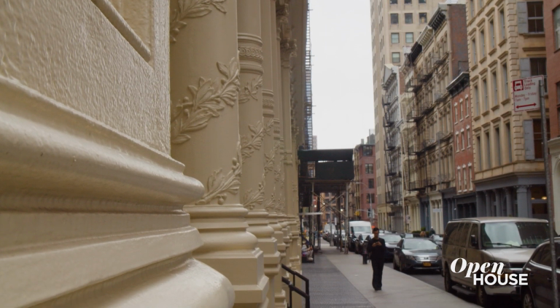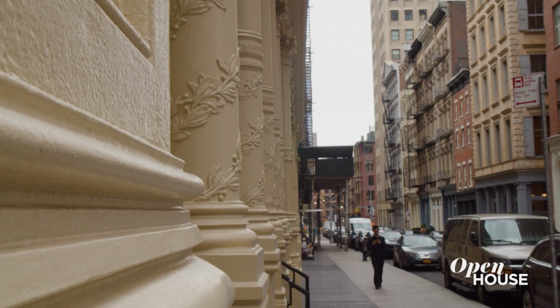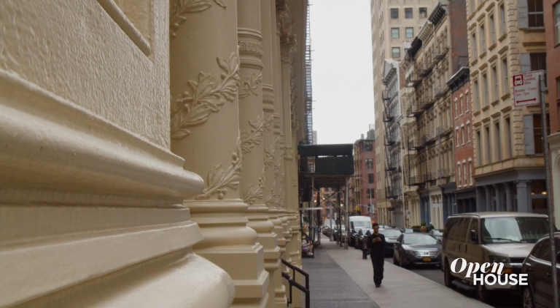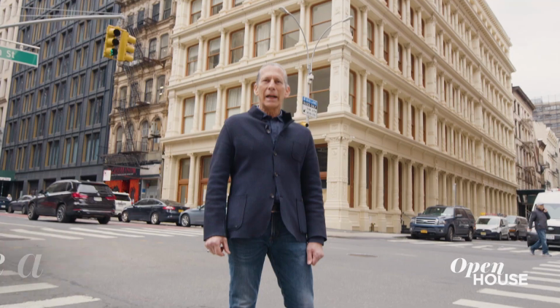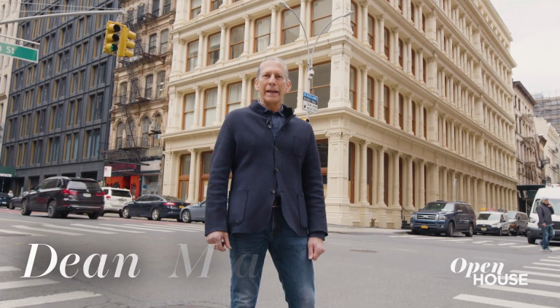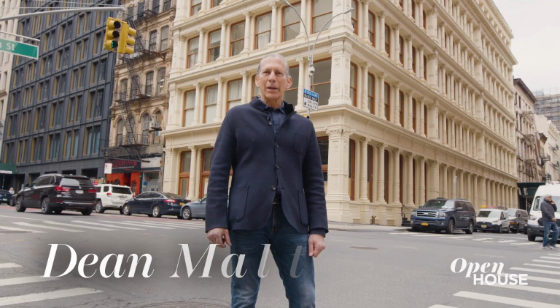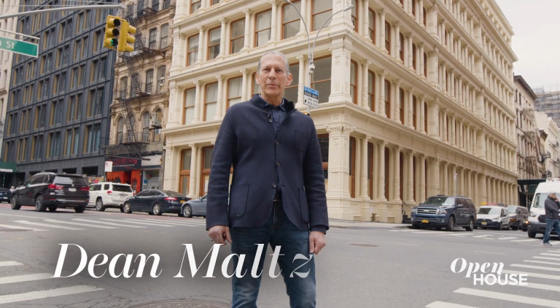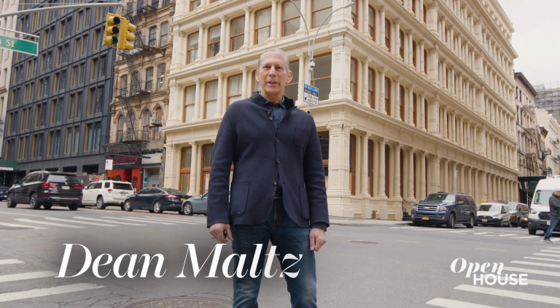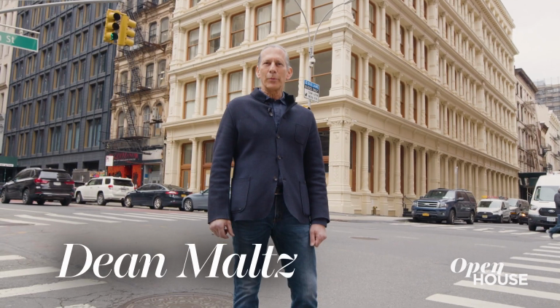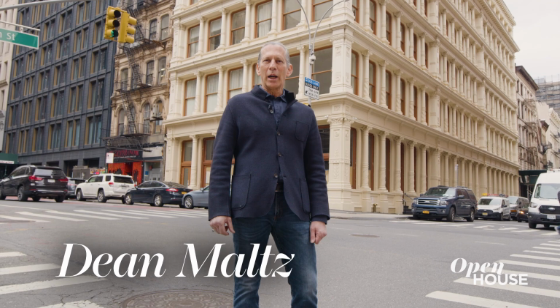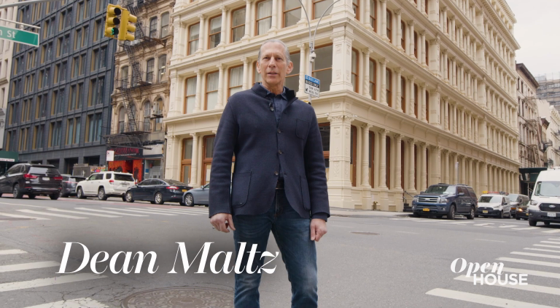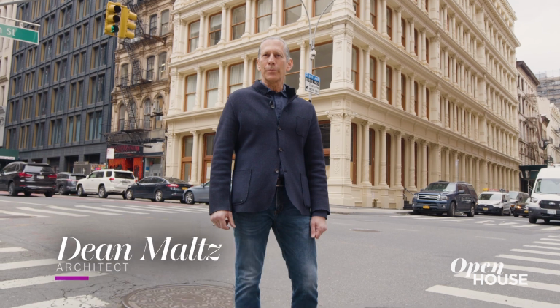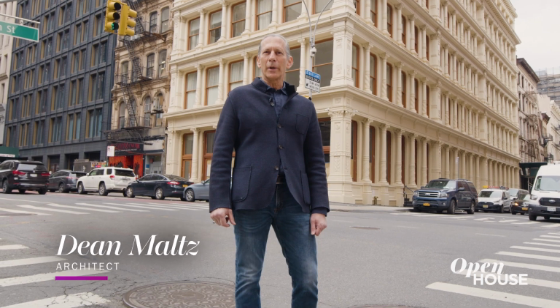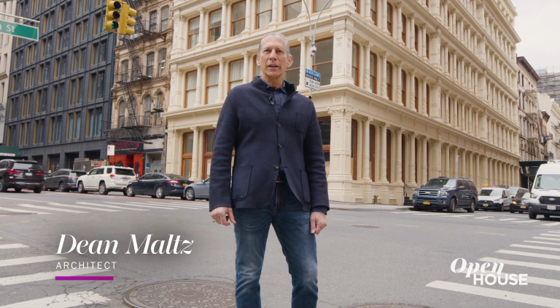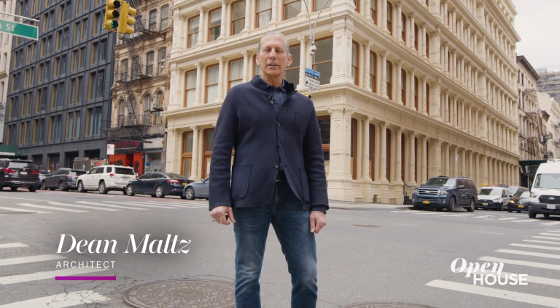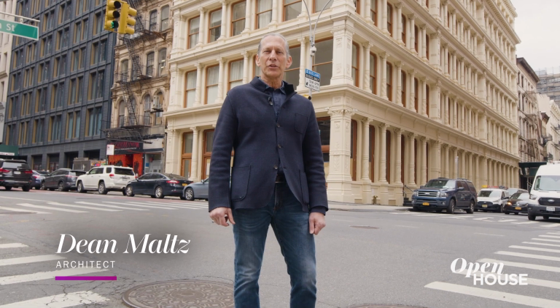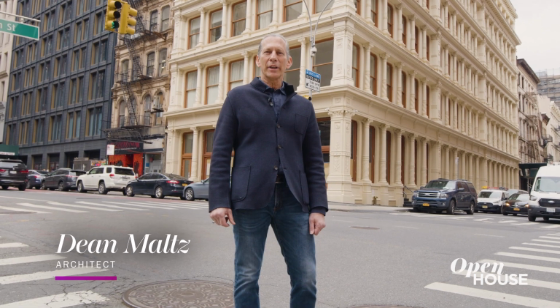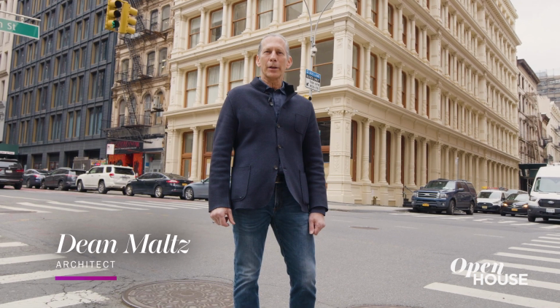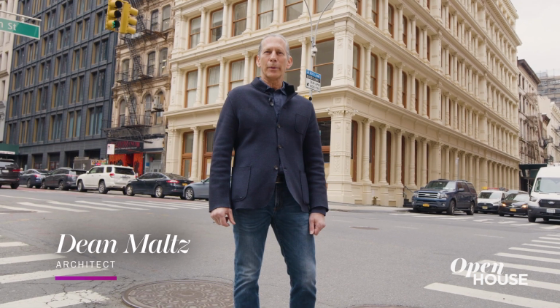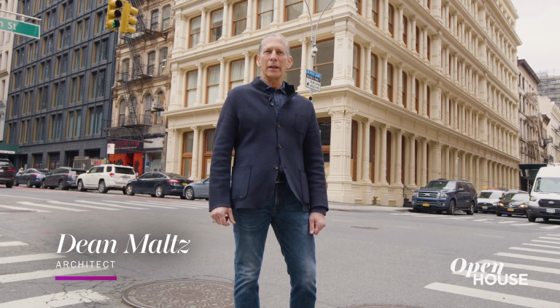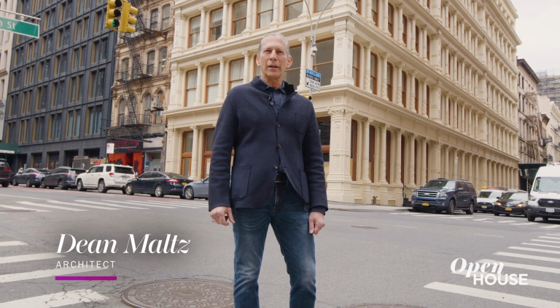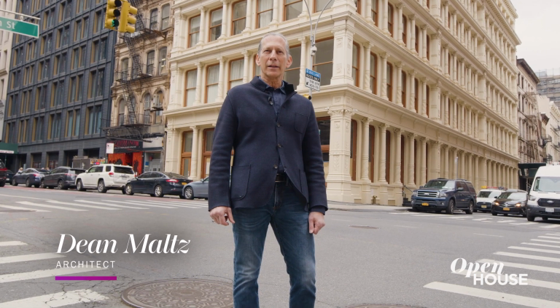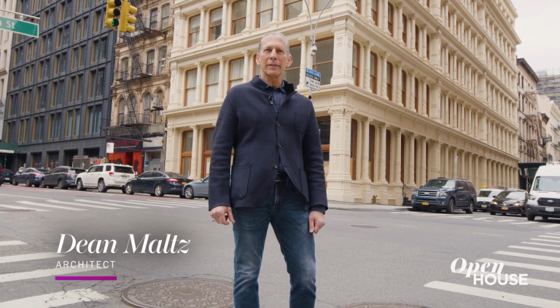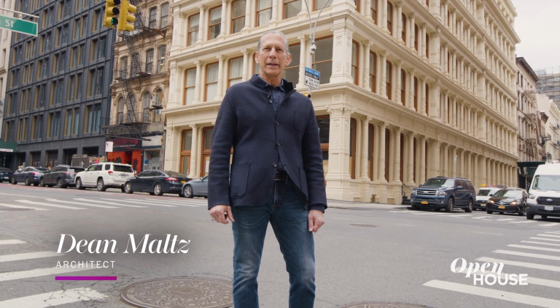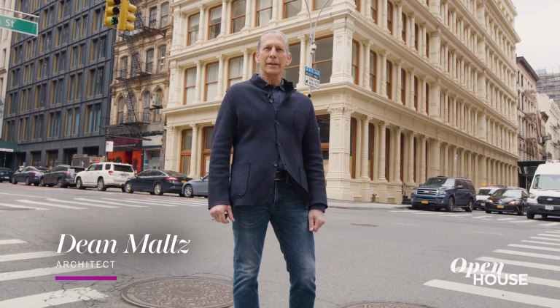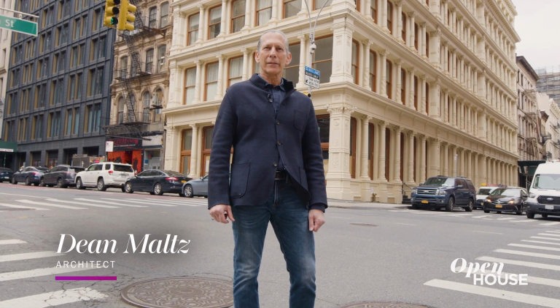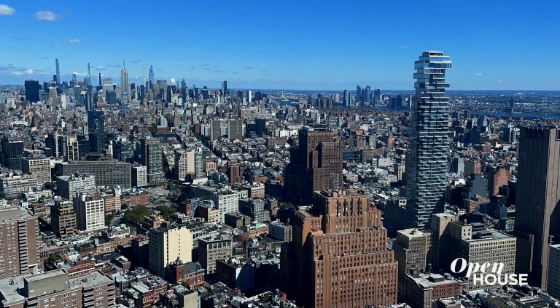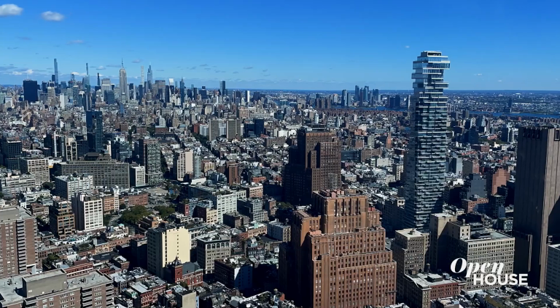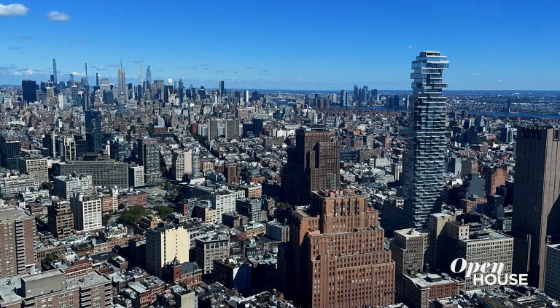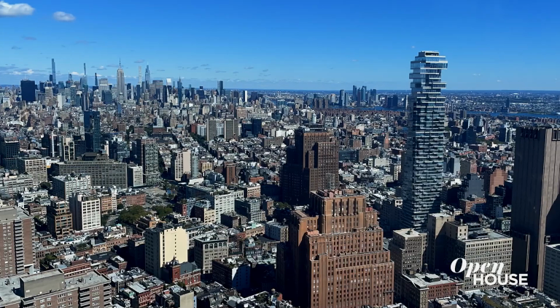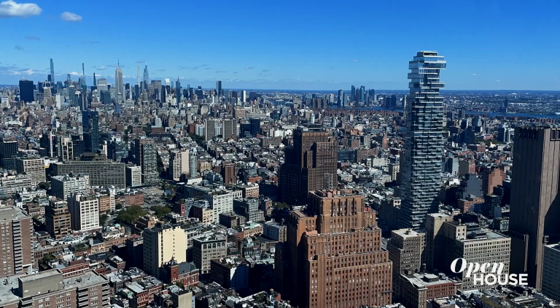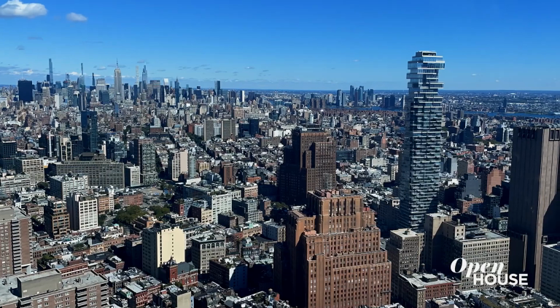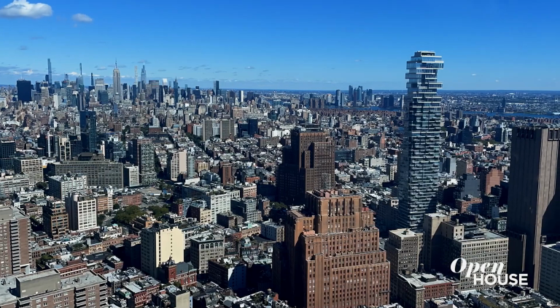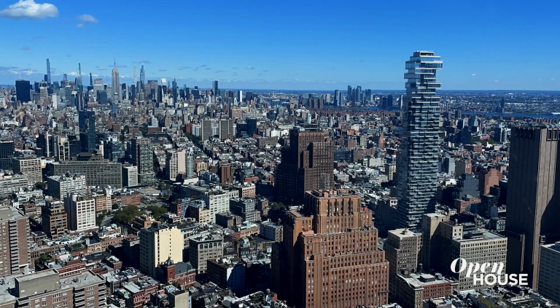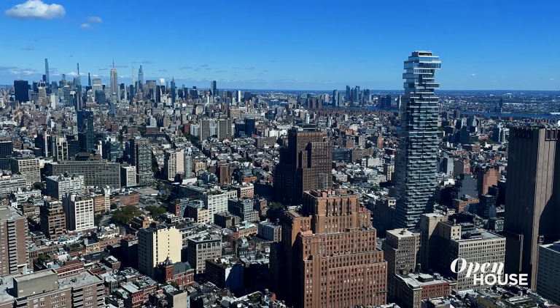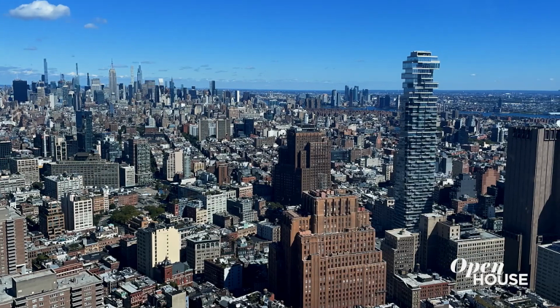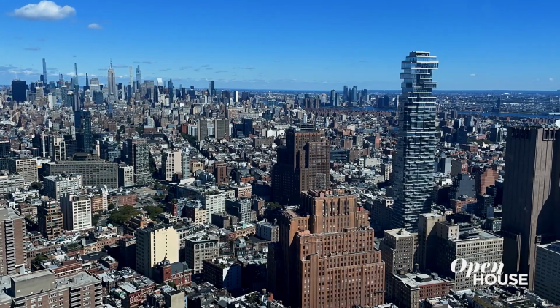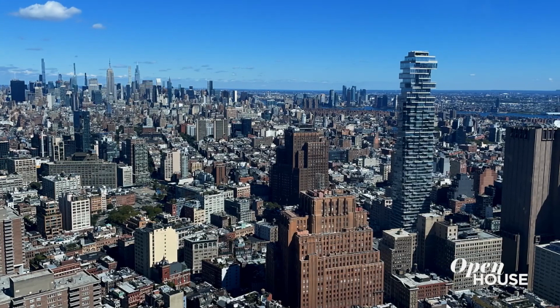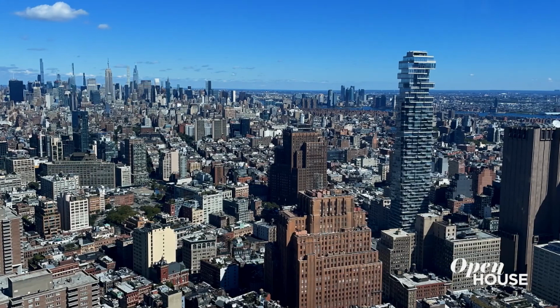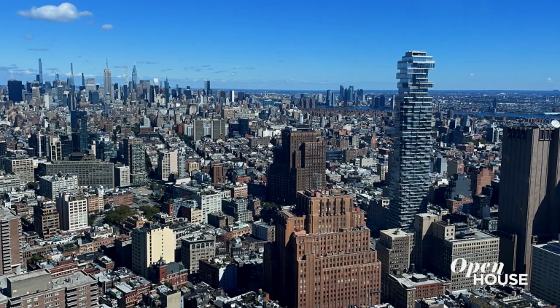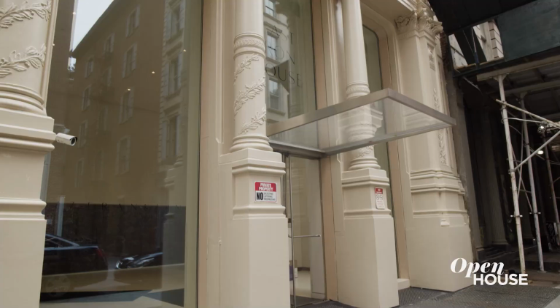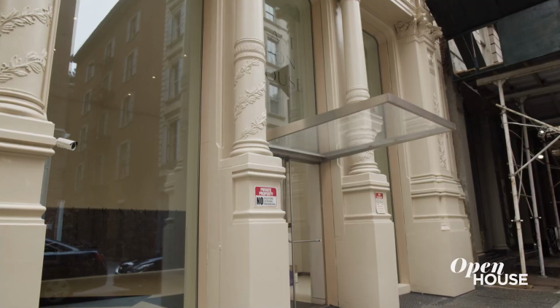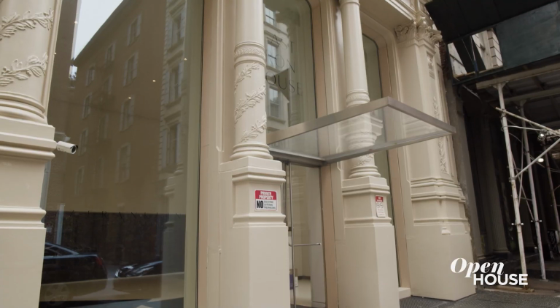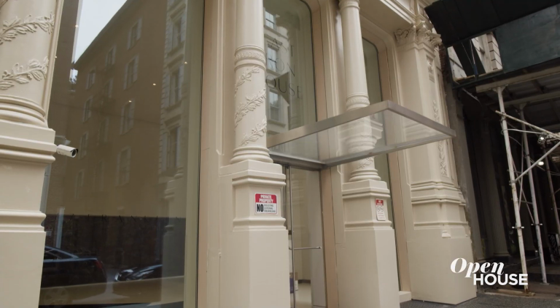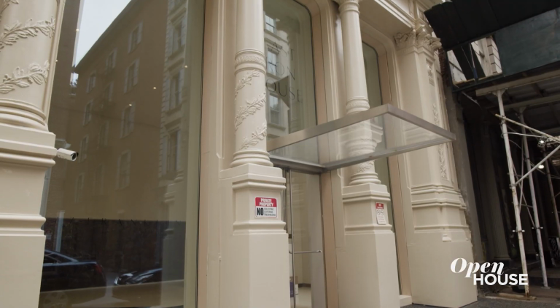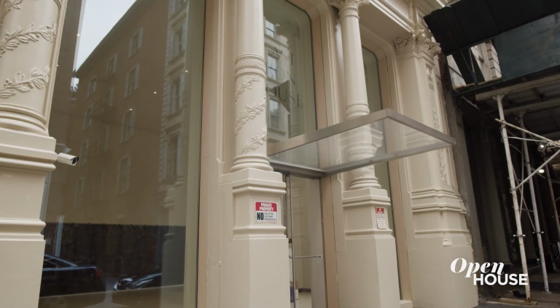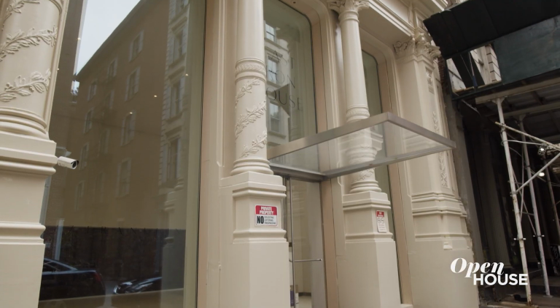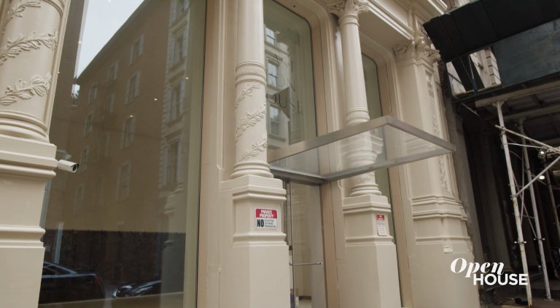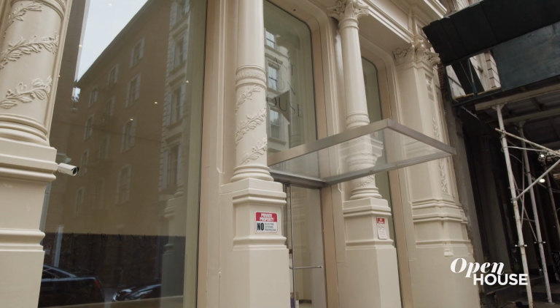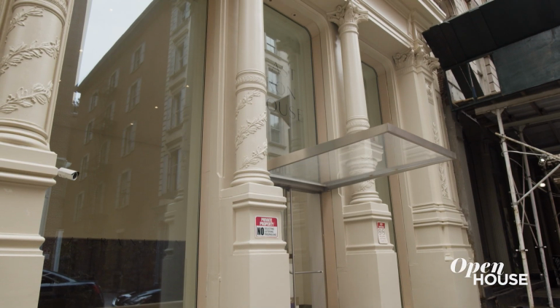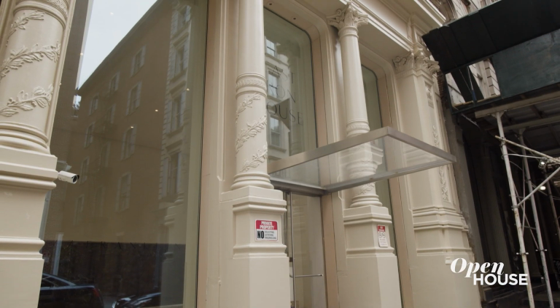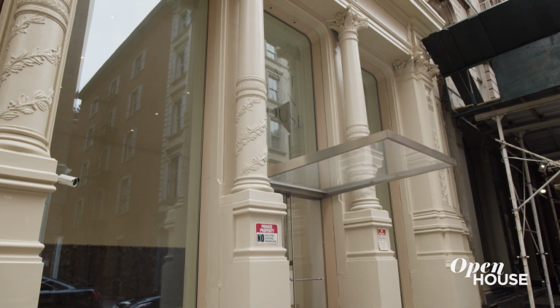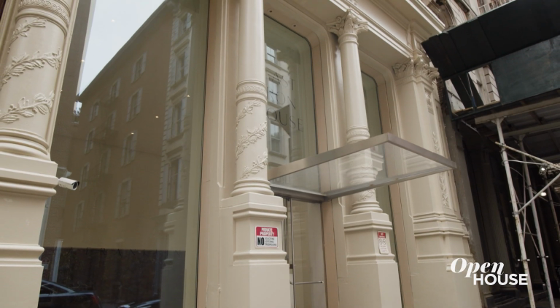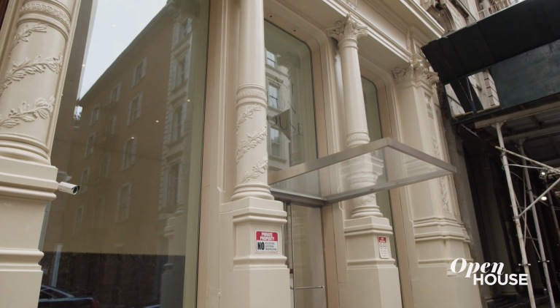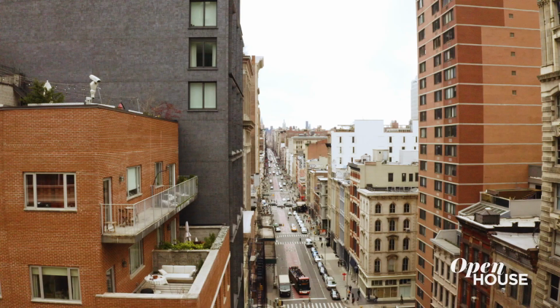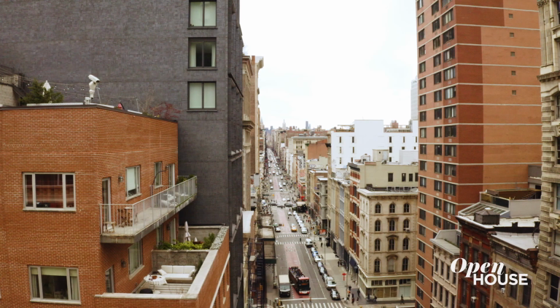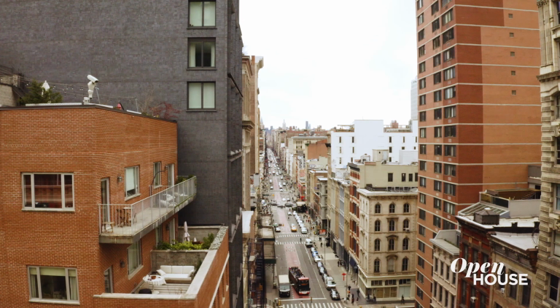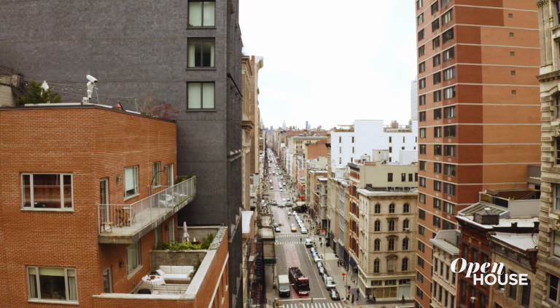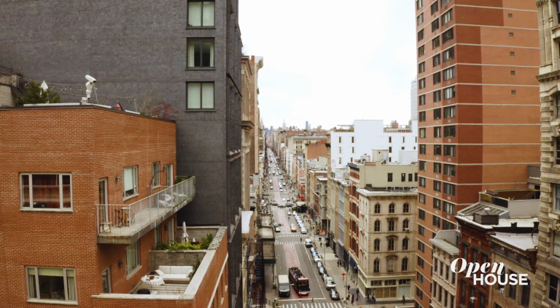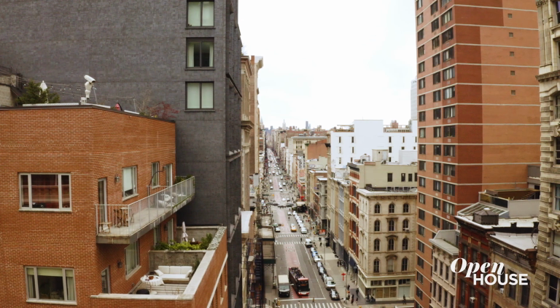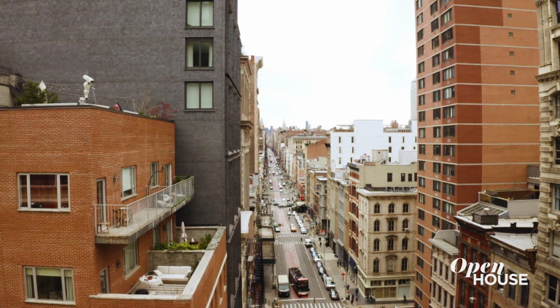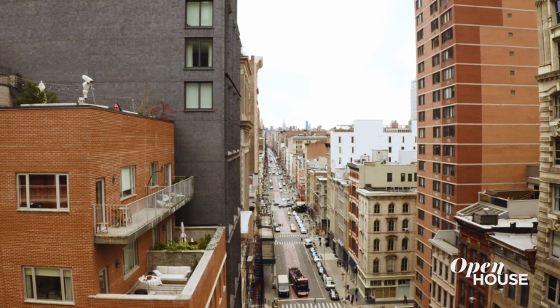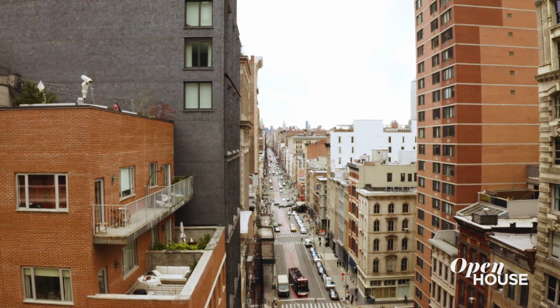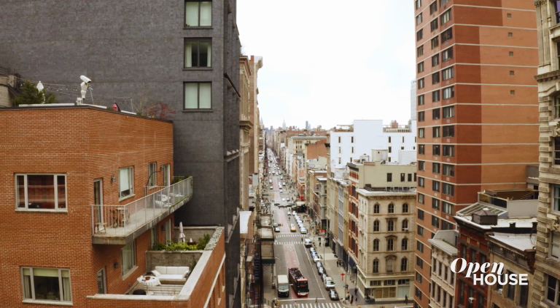Hi, I'm Dean Maltz, partner of Shigeru Ban Architects here in New York City. Welcome to the Cast Iron House in the heart of Tribeca.